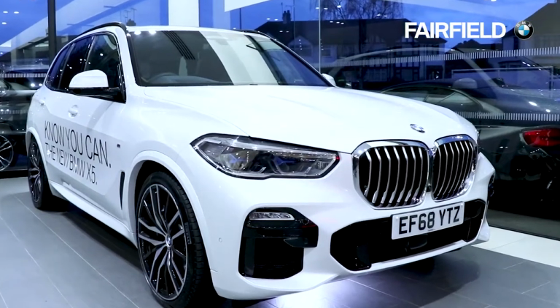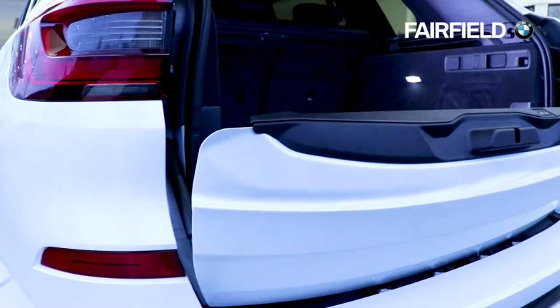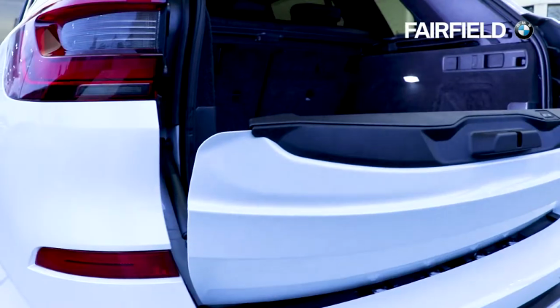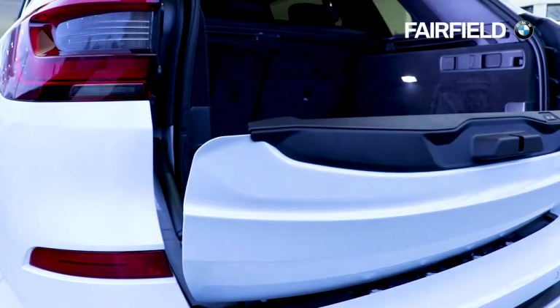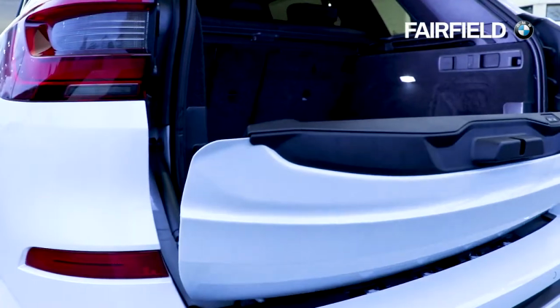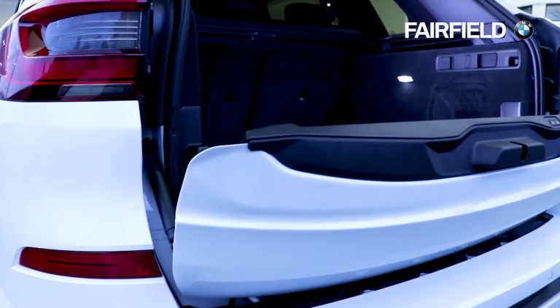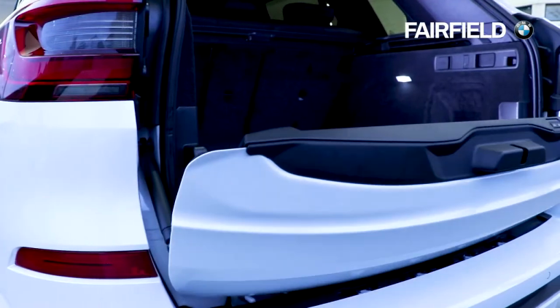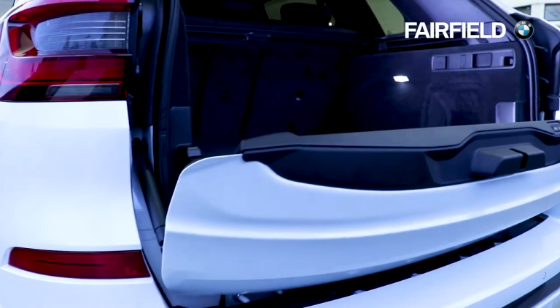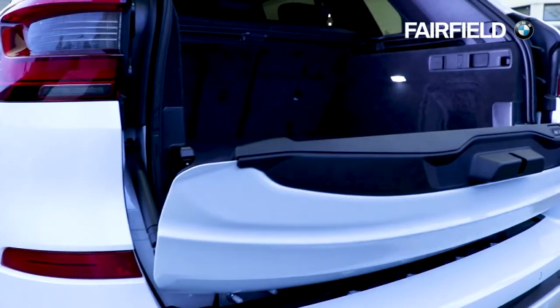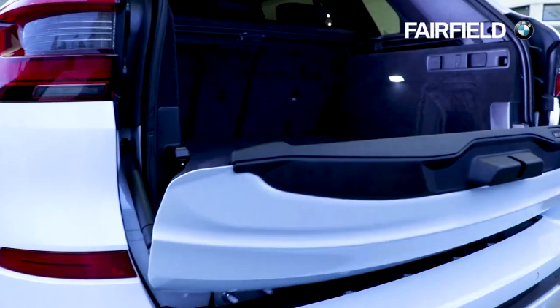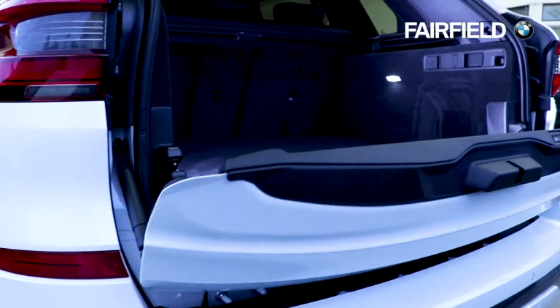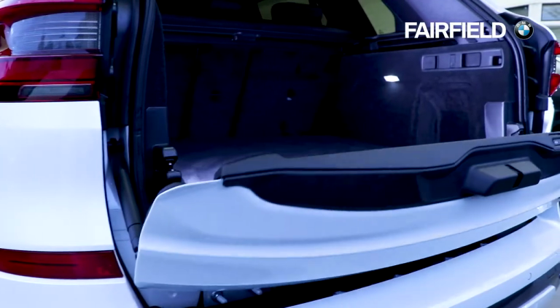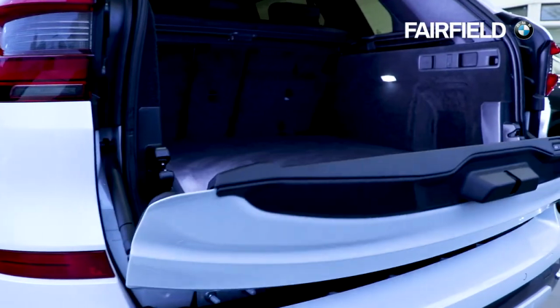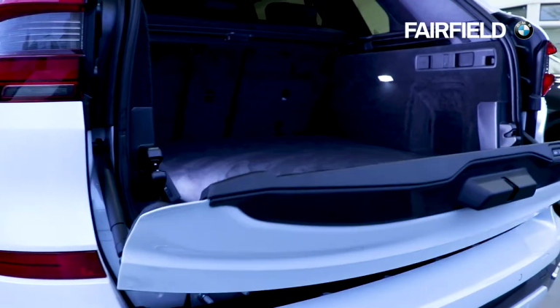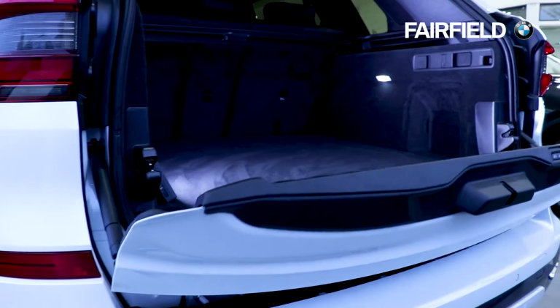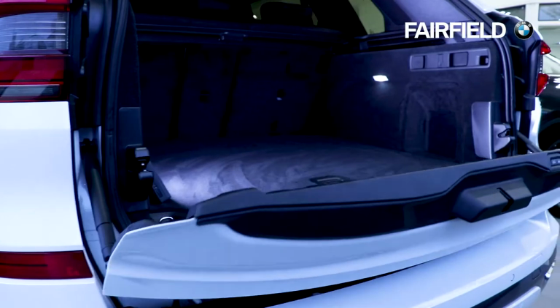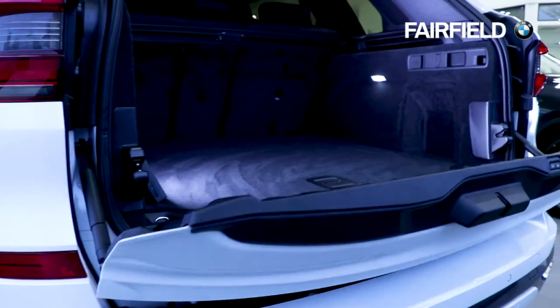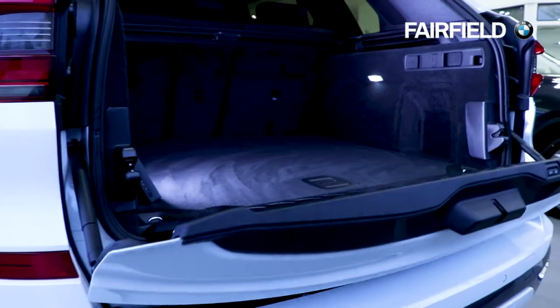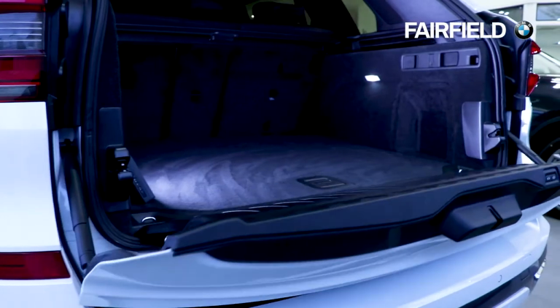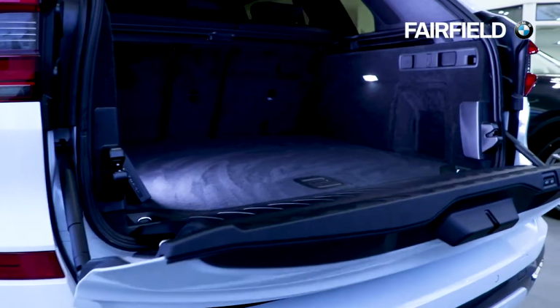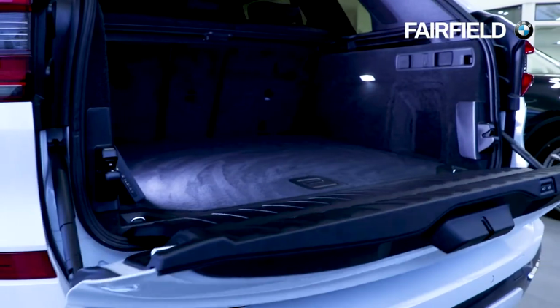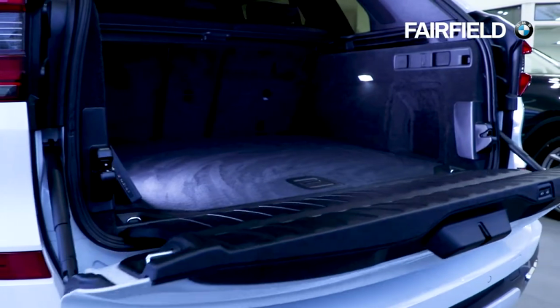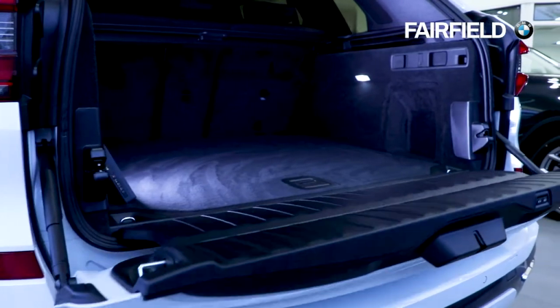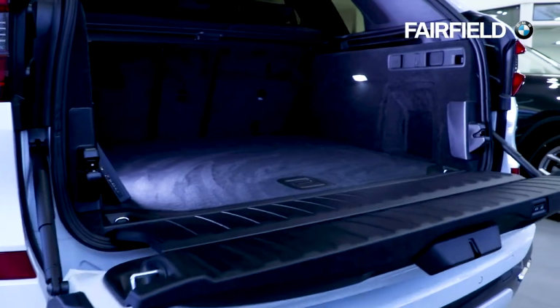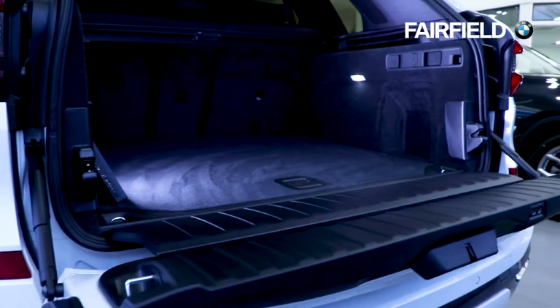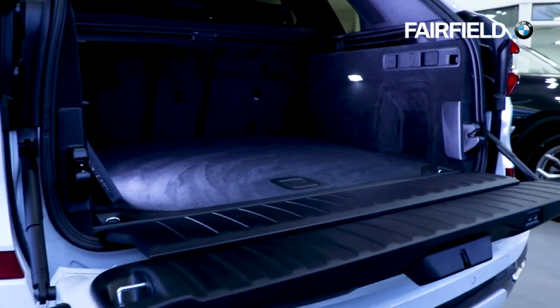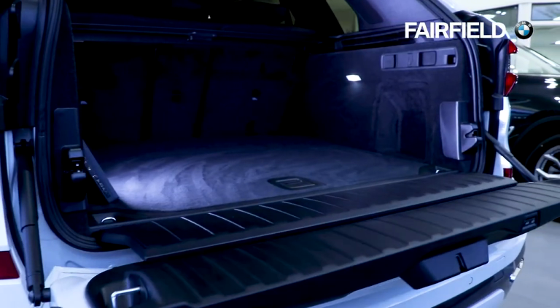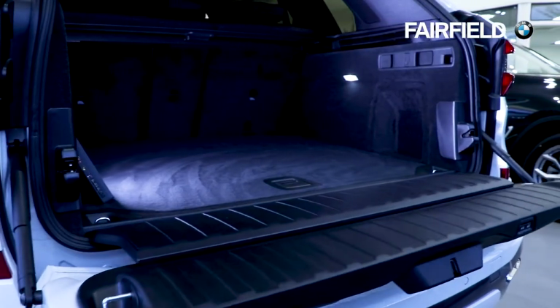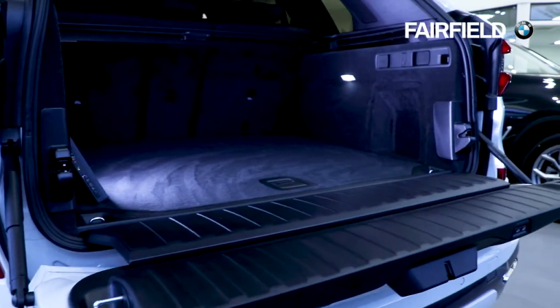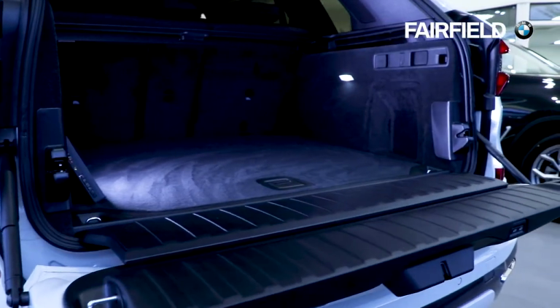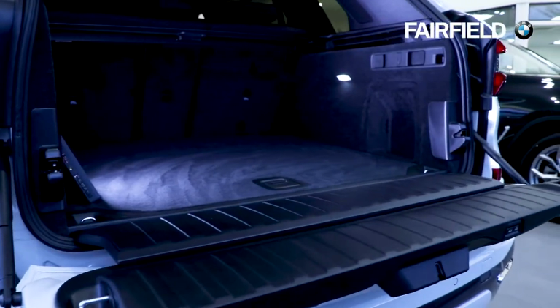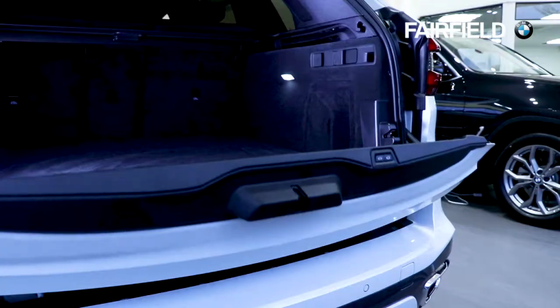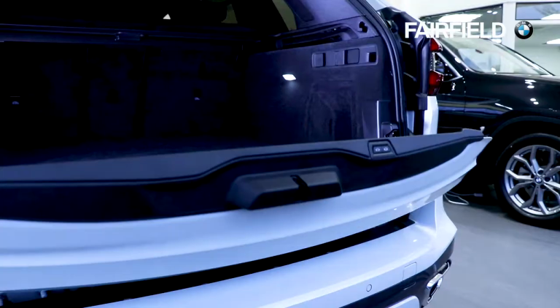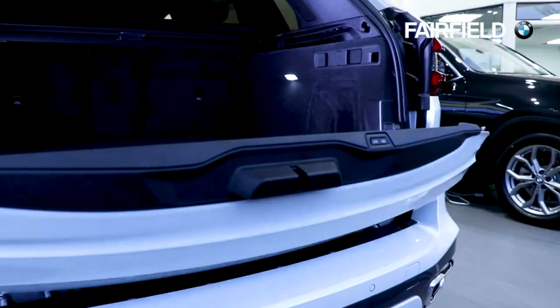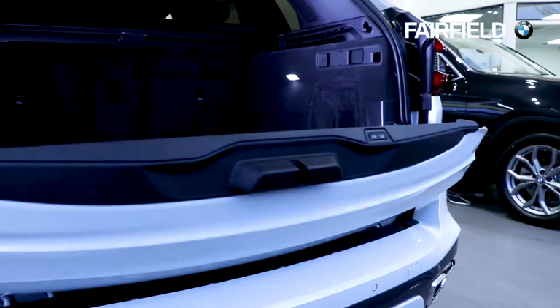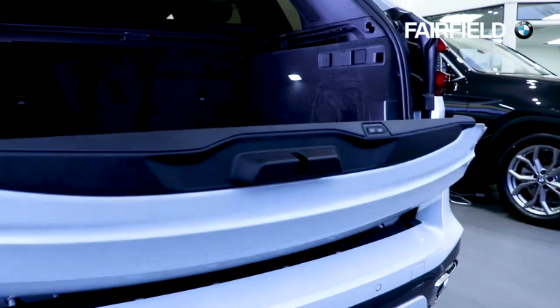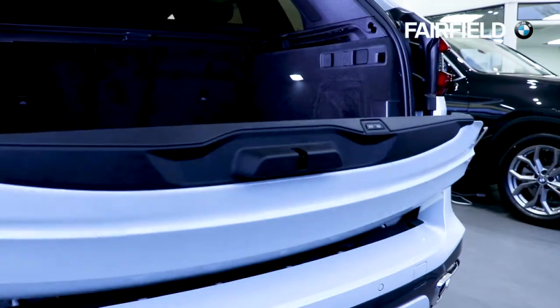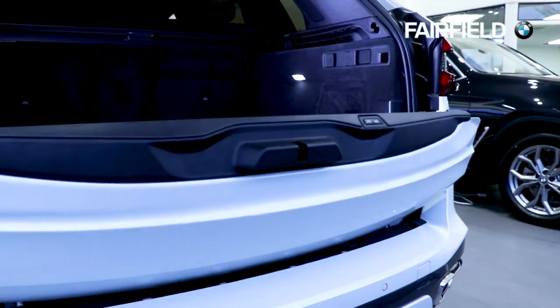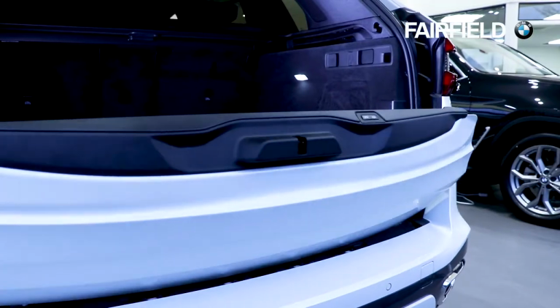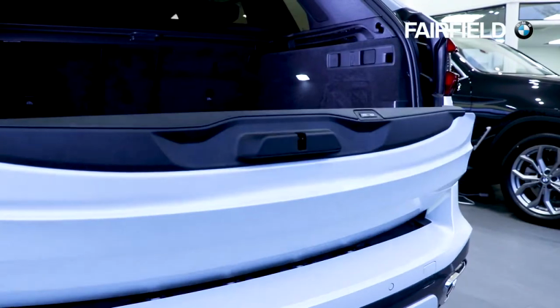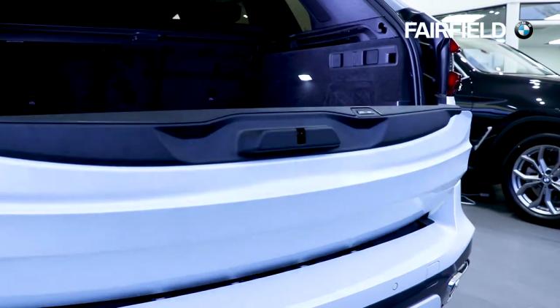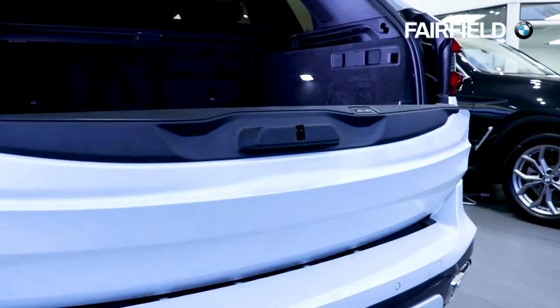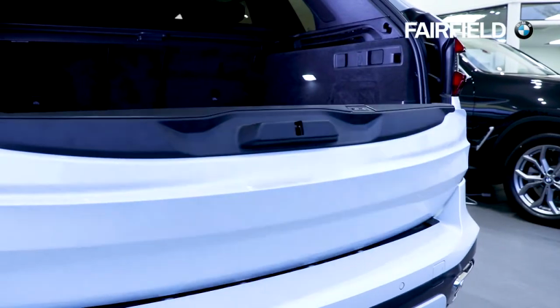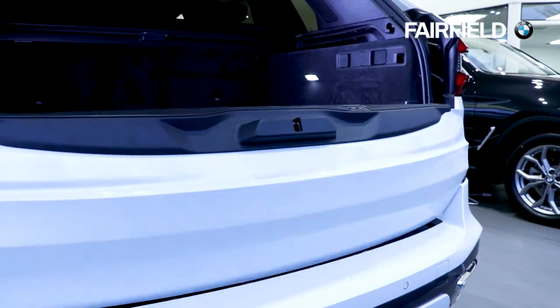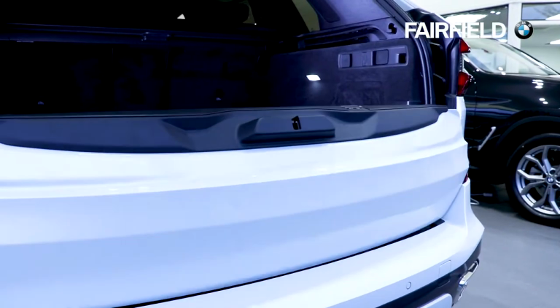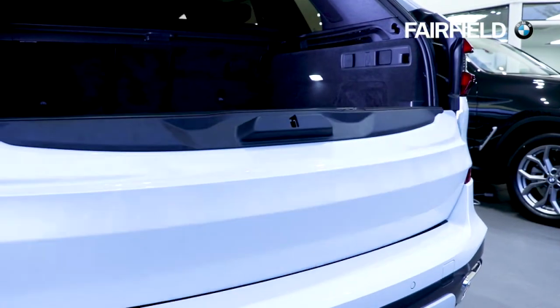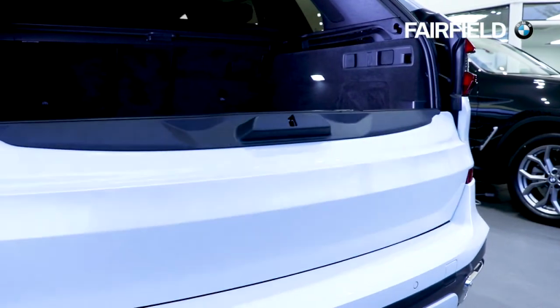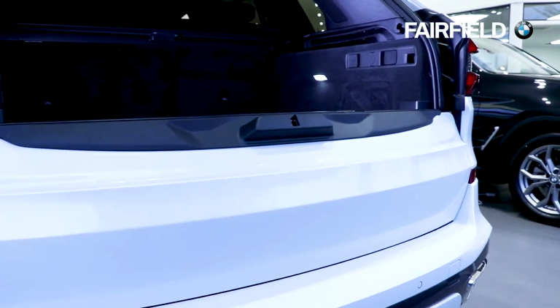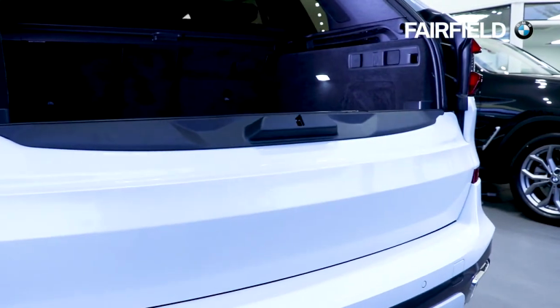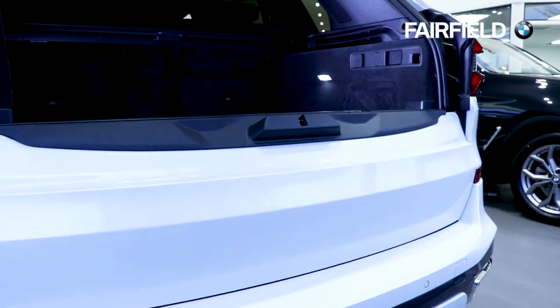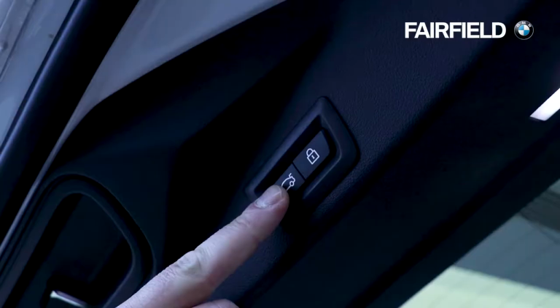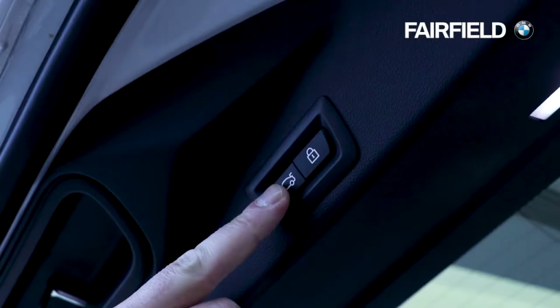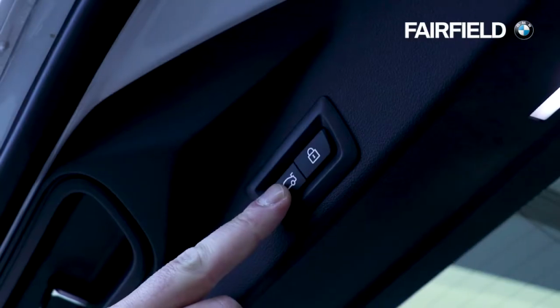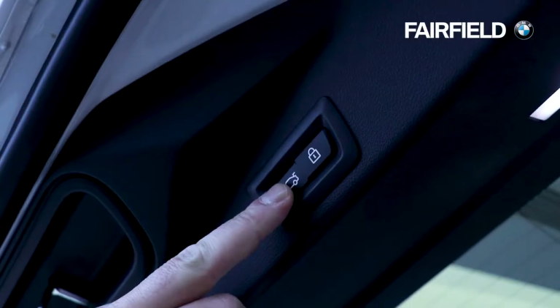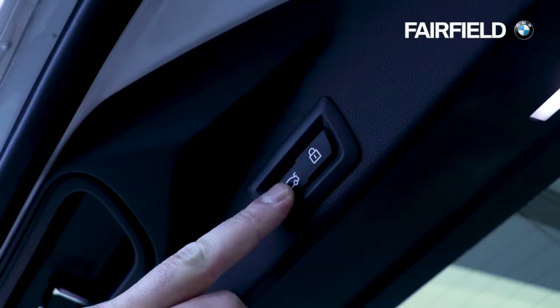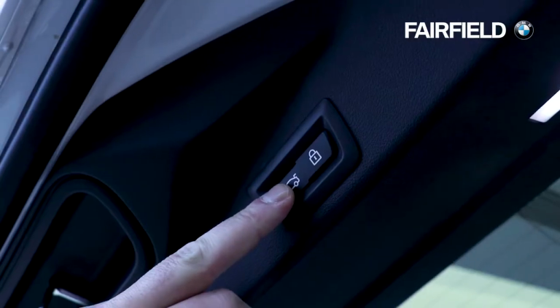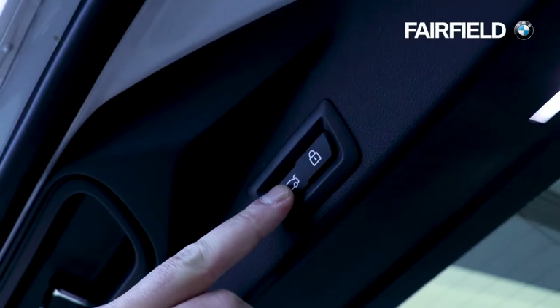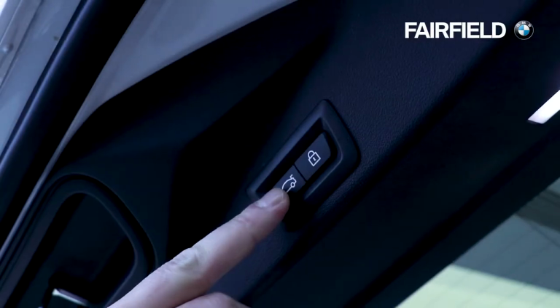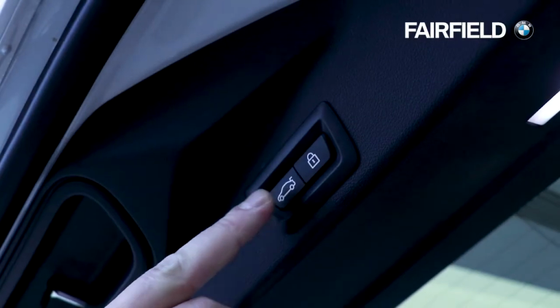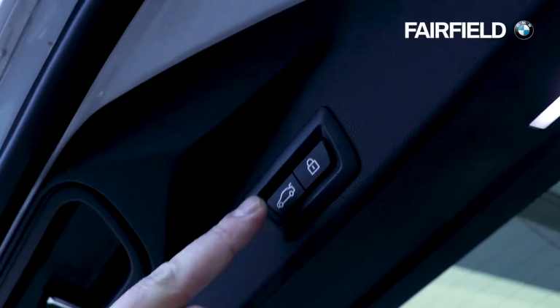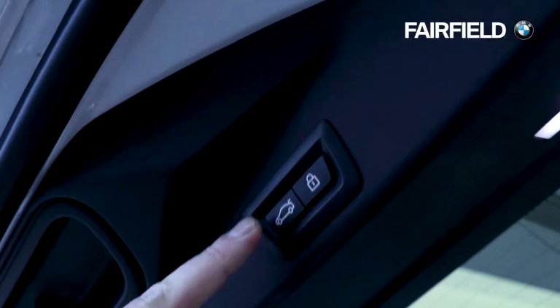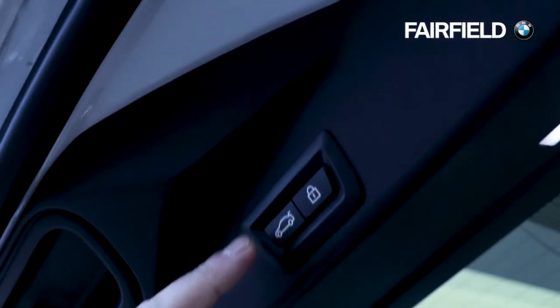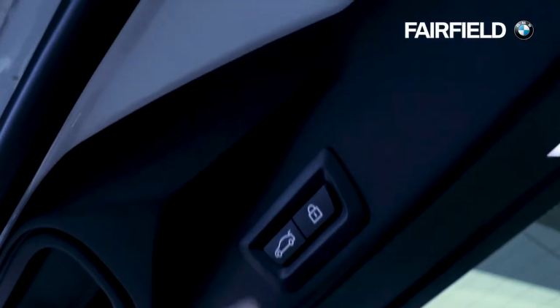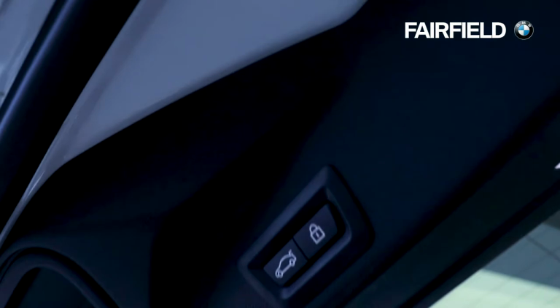Drivers can expect more from the new BMW X5 including a new electric split tailgate and an optional third row seating.